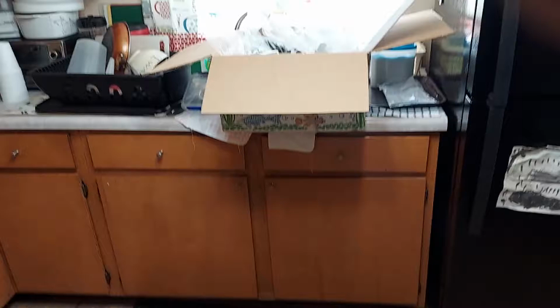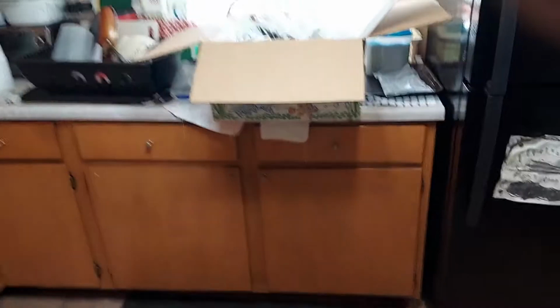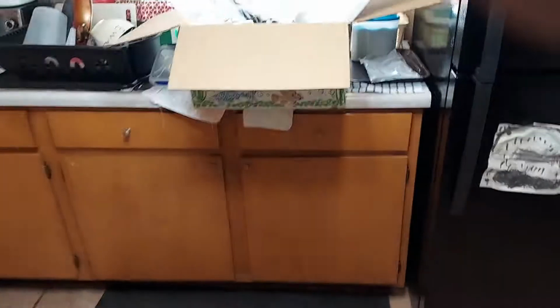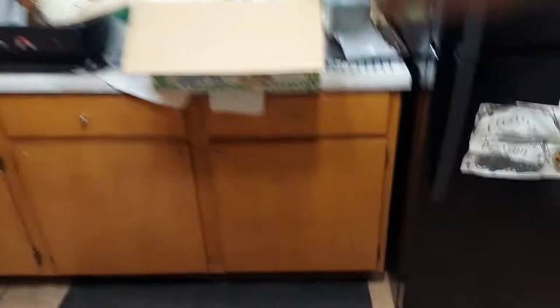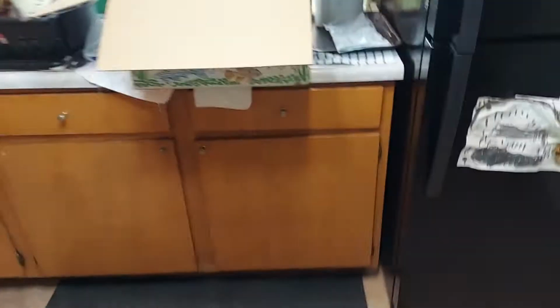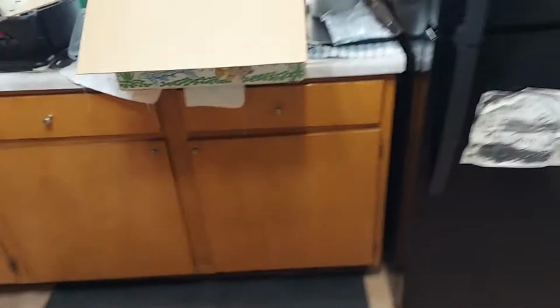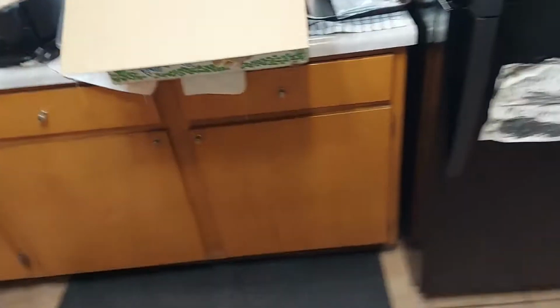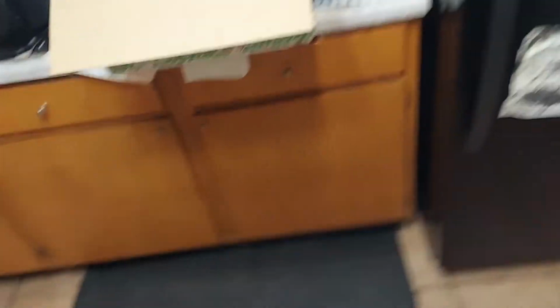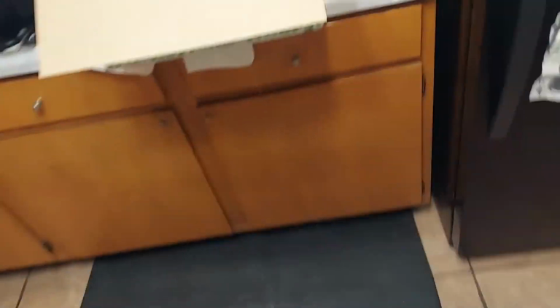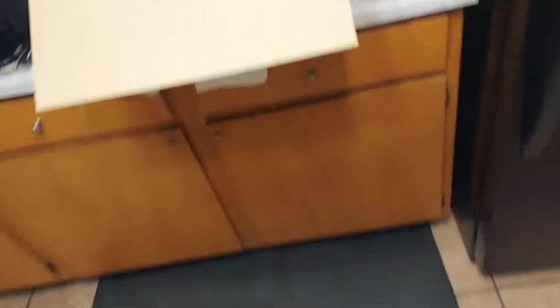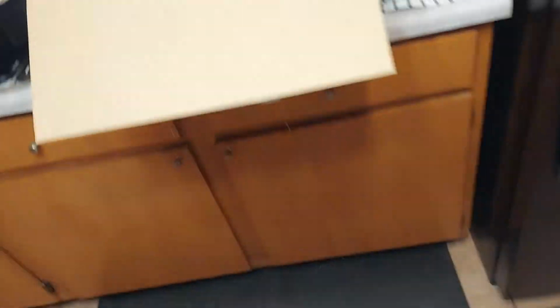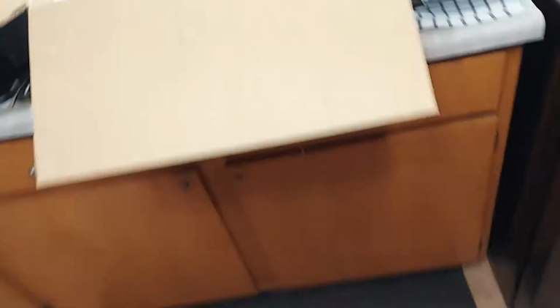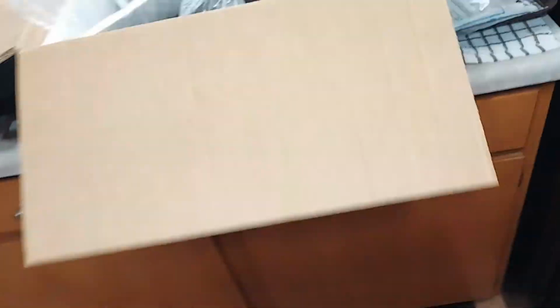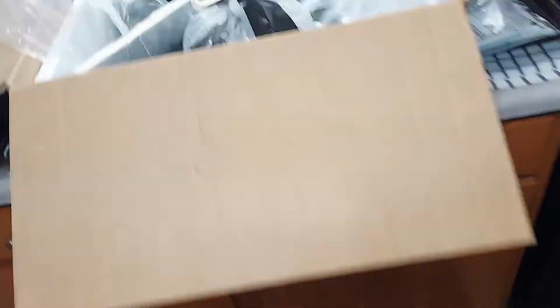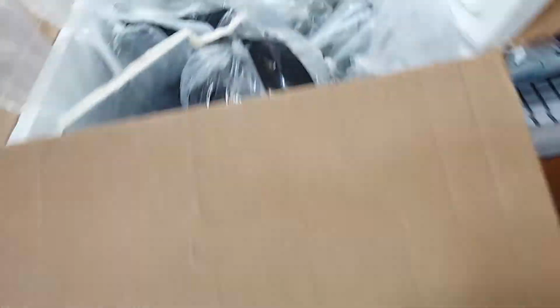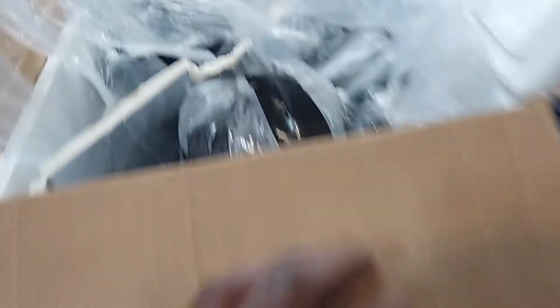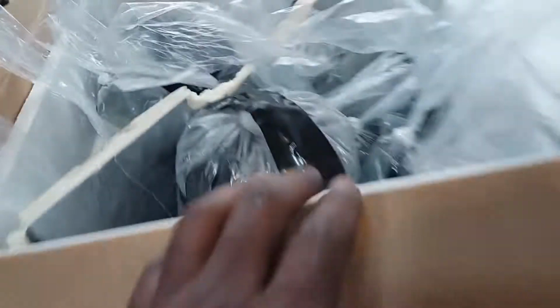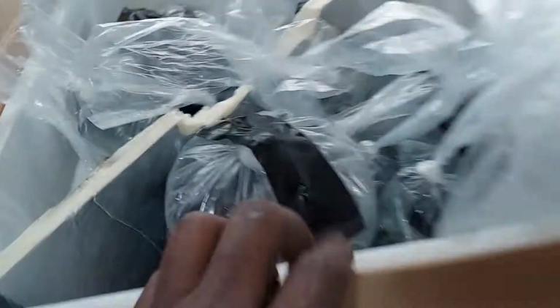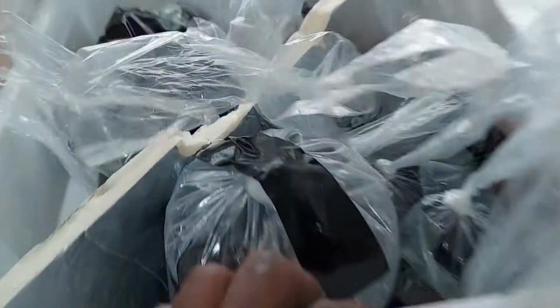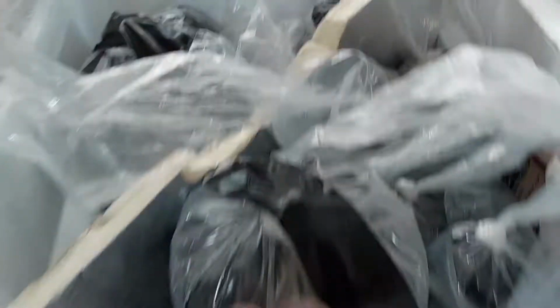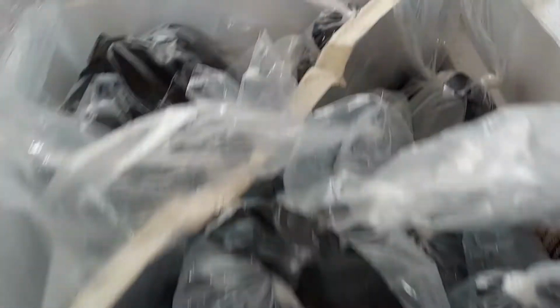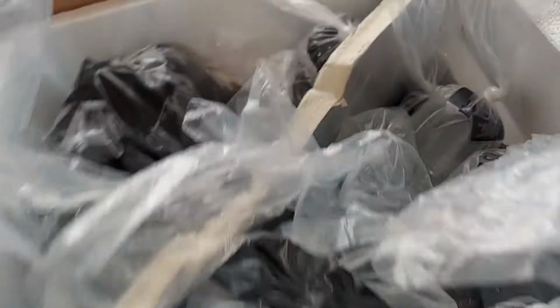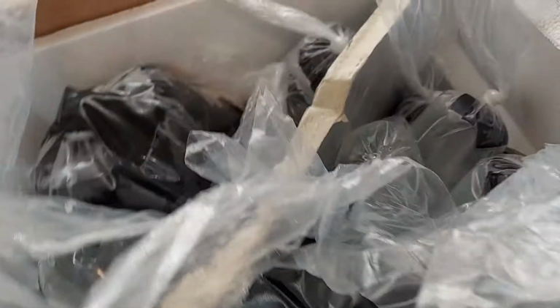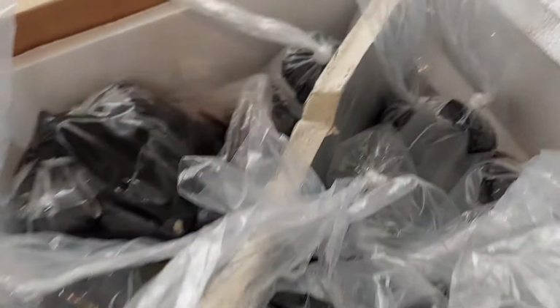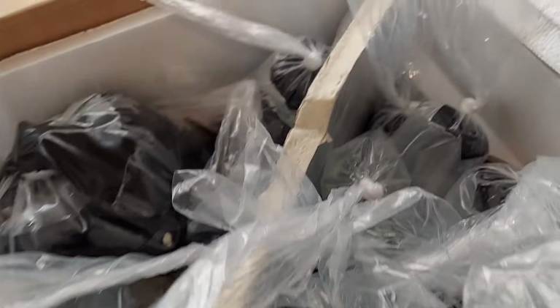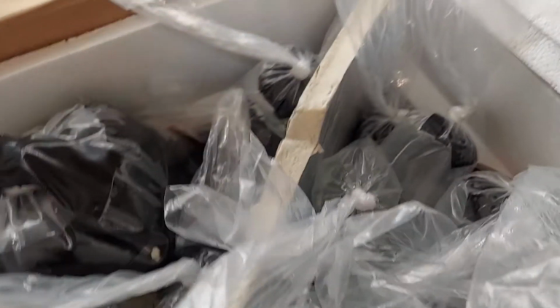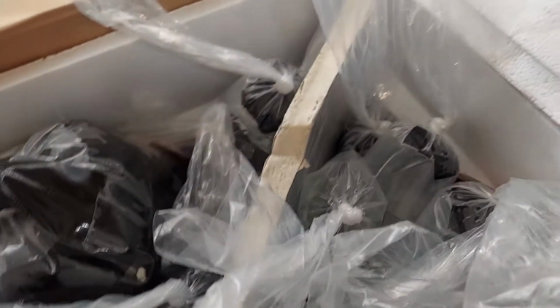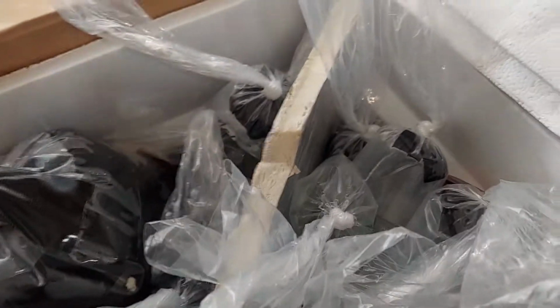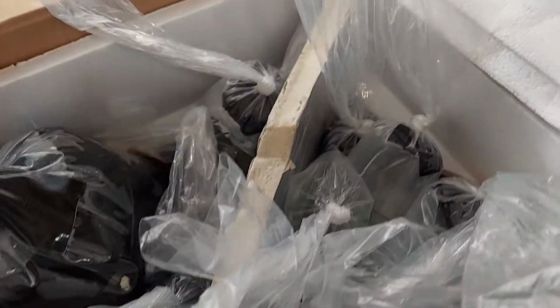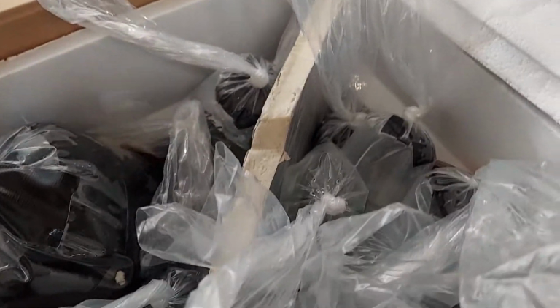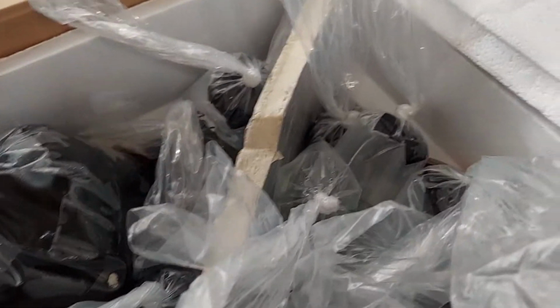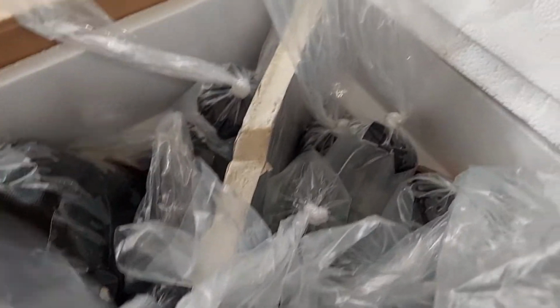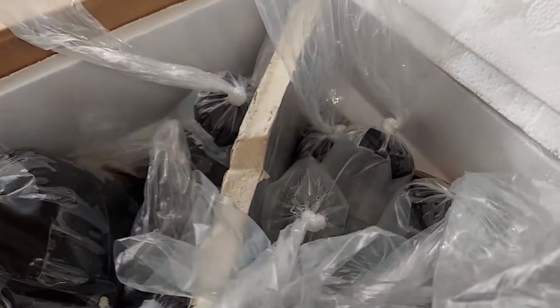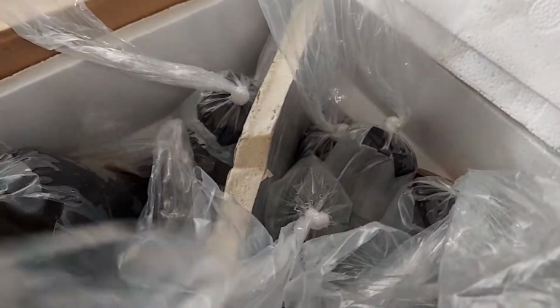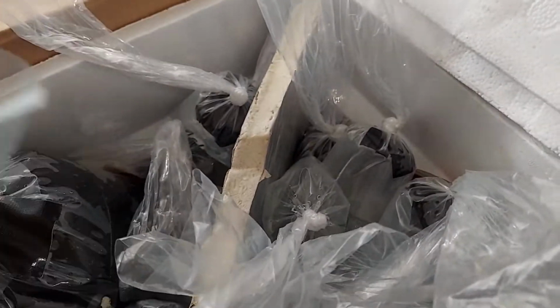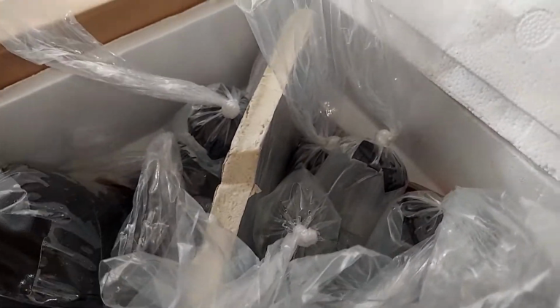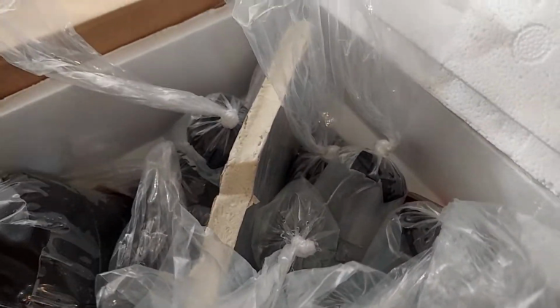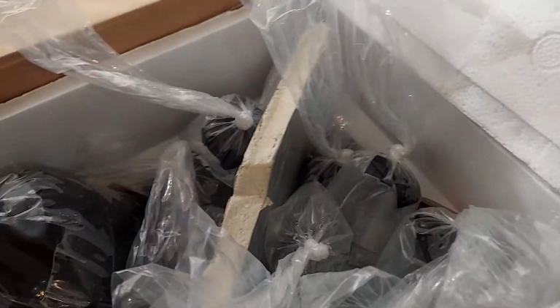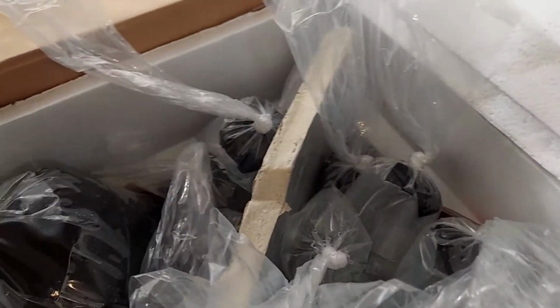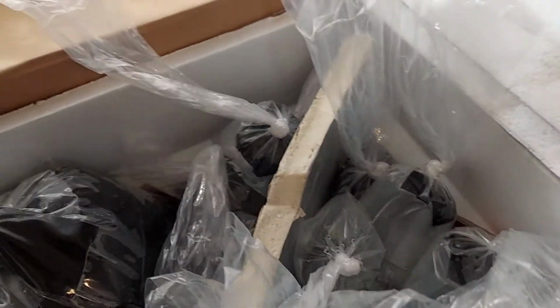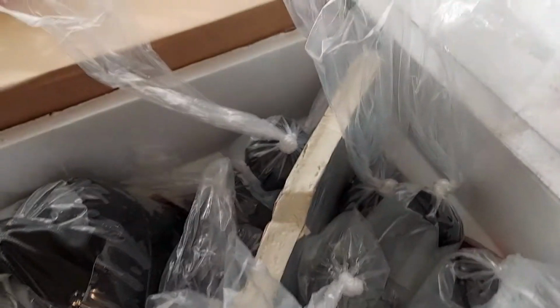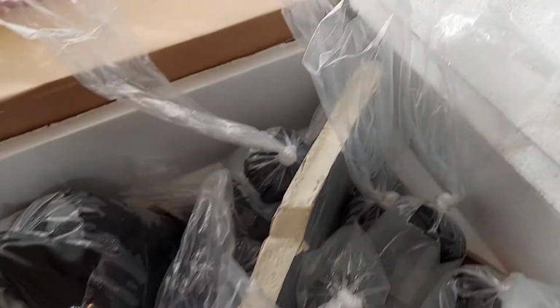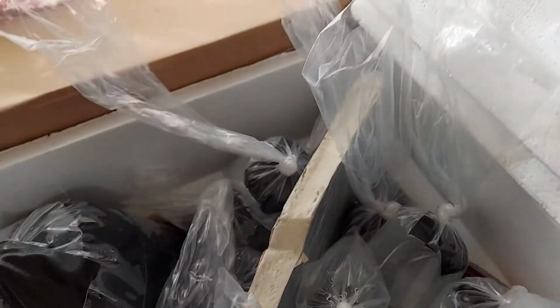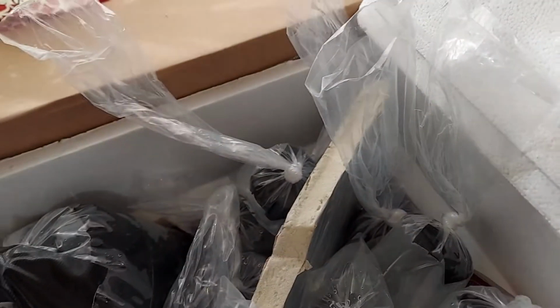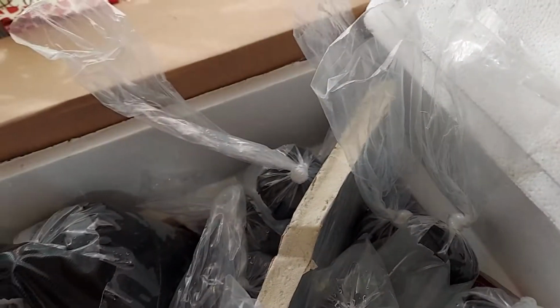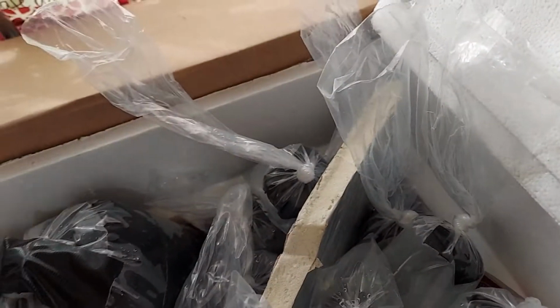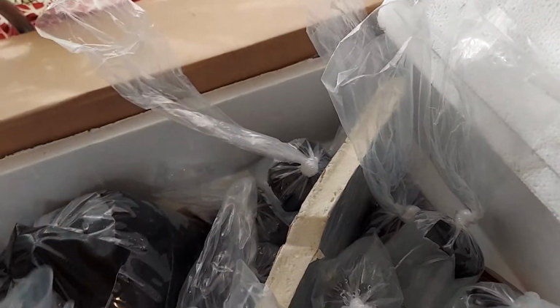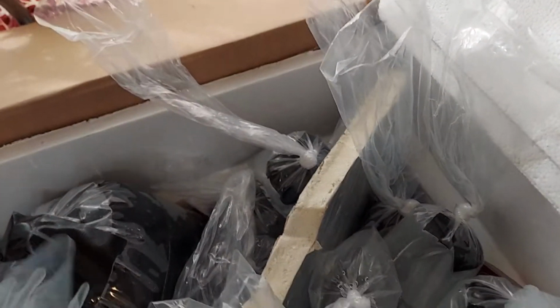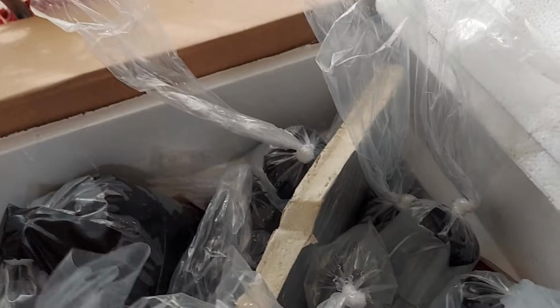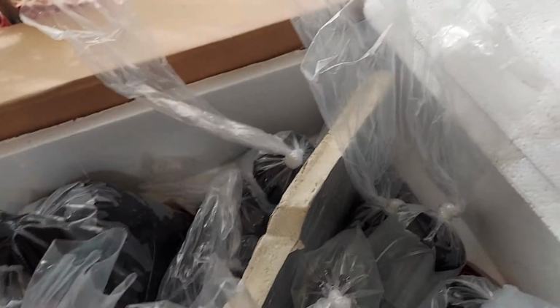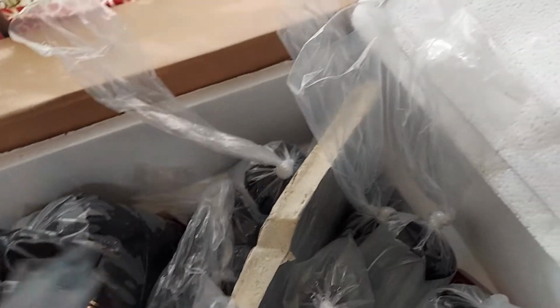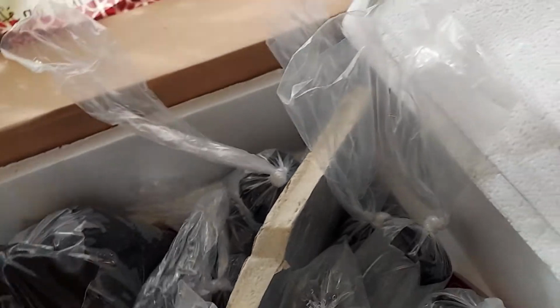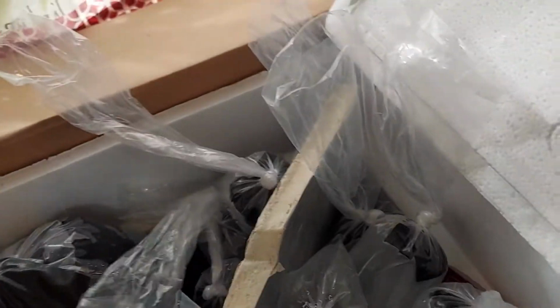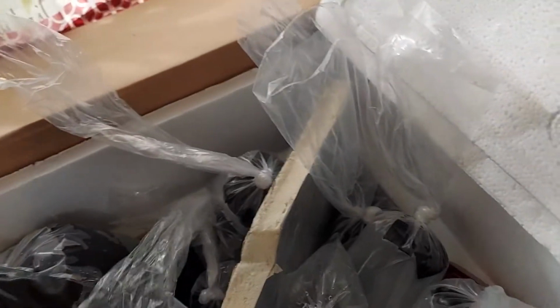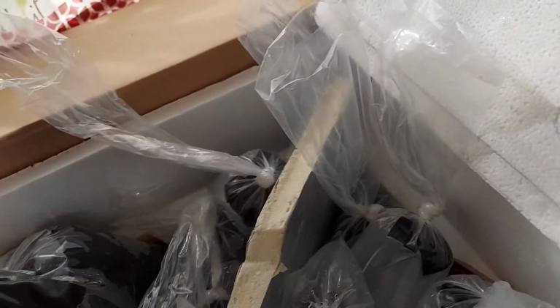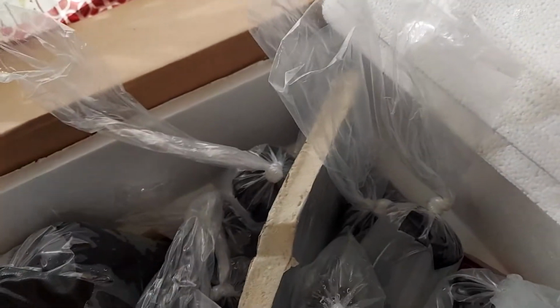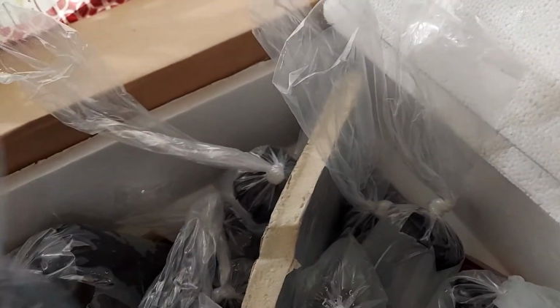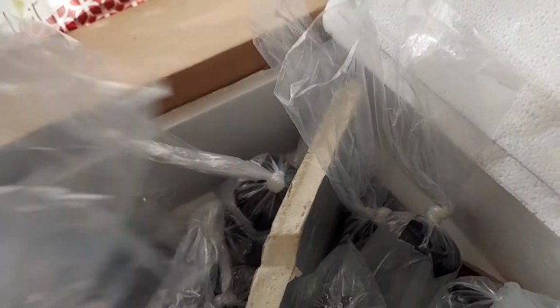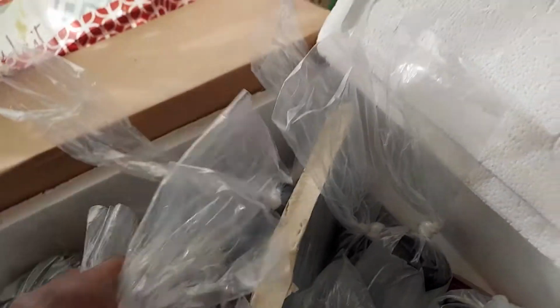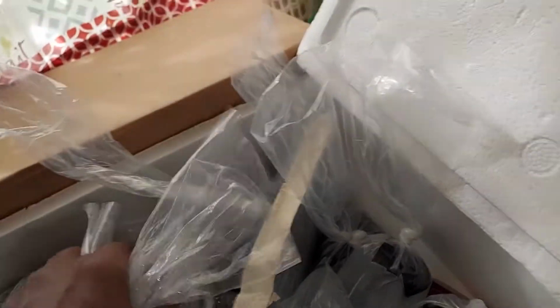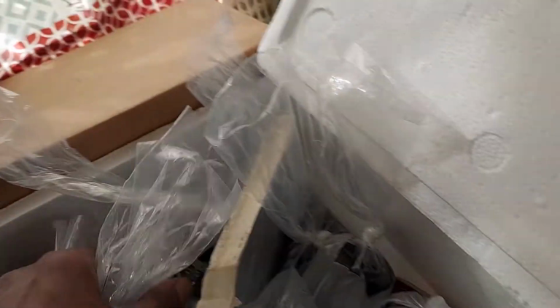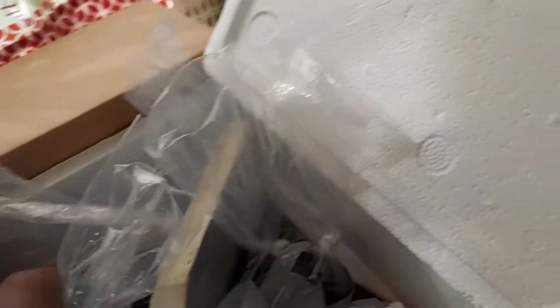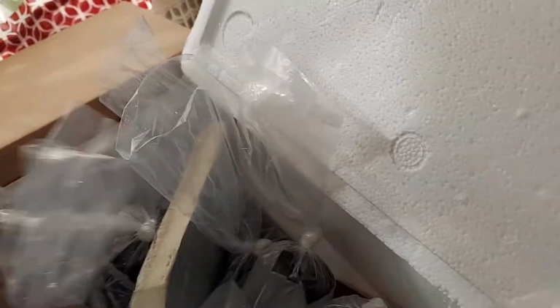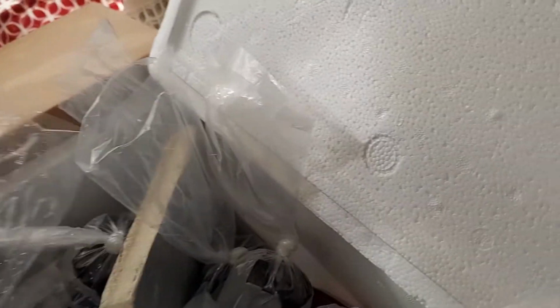Hey everybody, doing an unboxing. I want to thank my man Edgar Ramos — I purchased these from him.